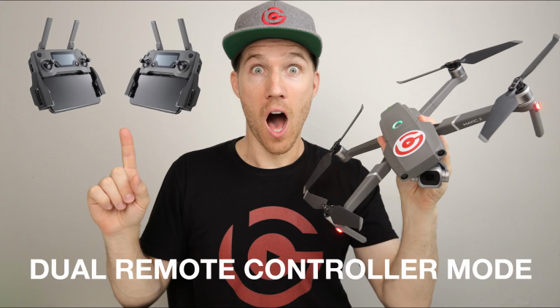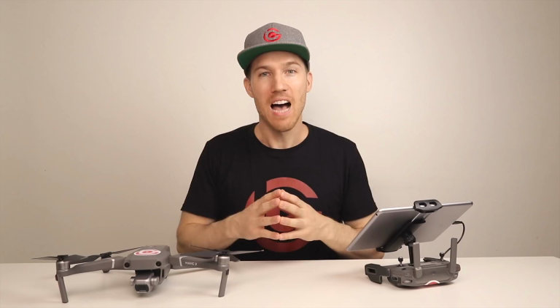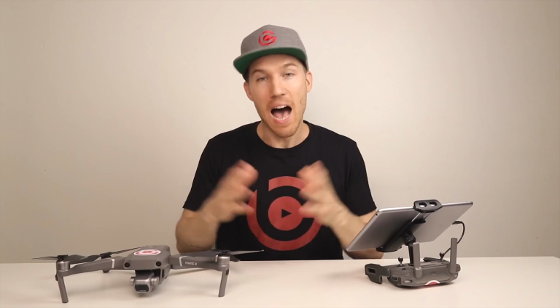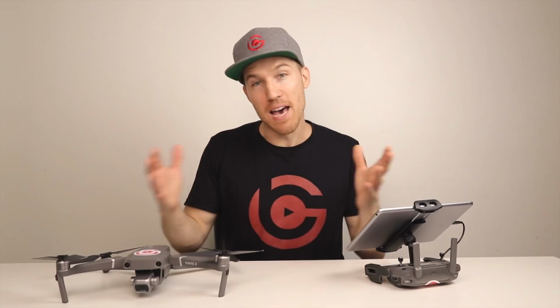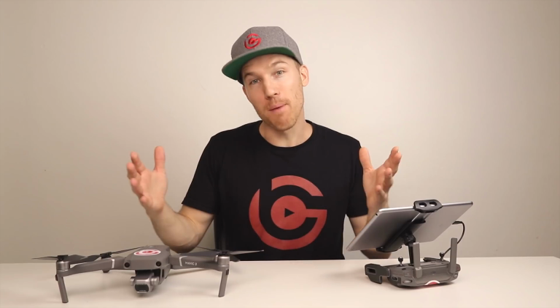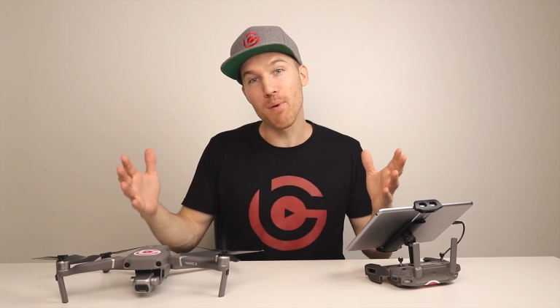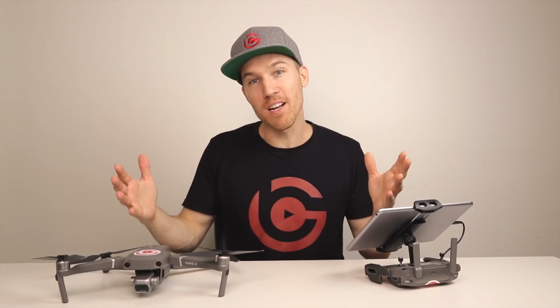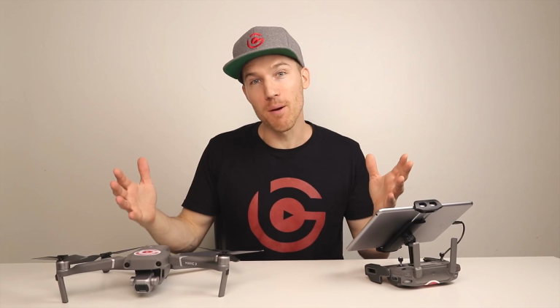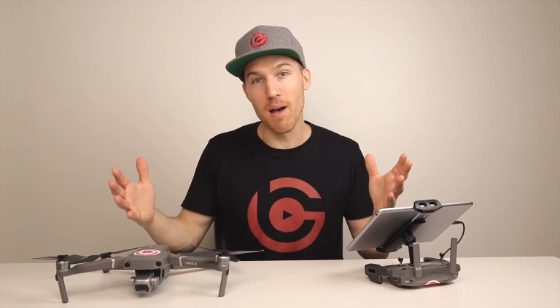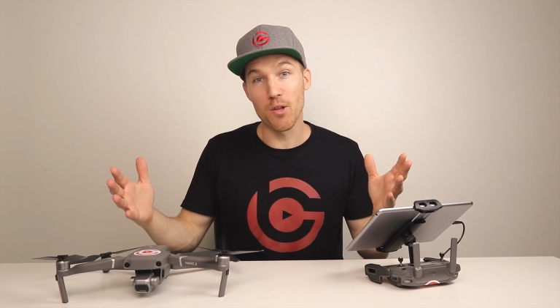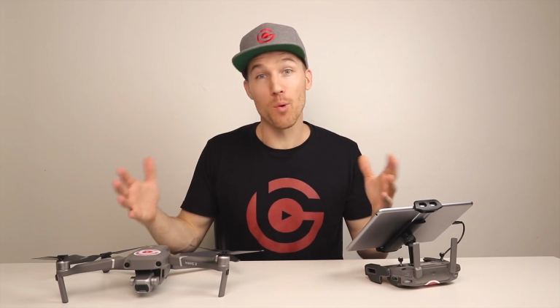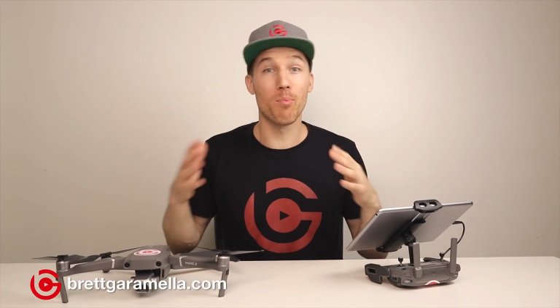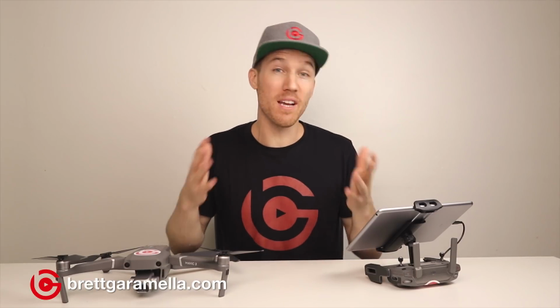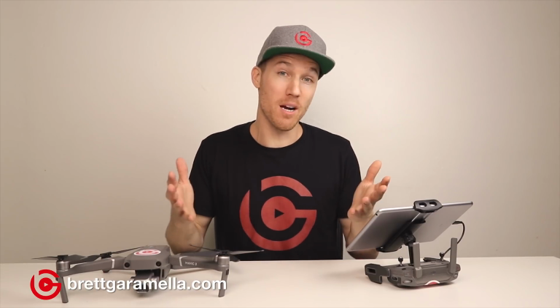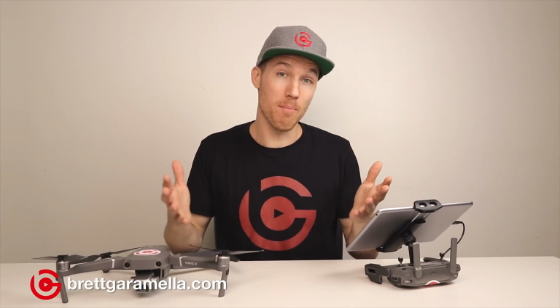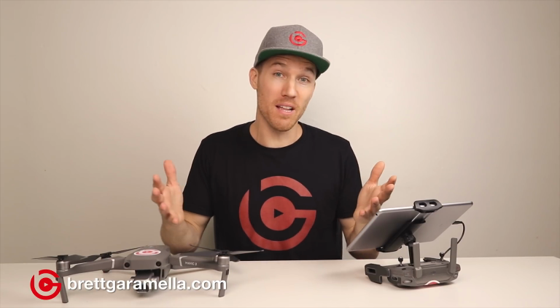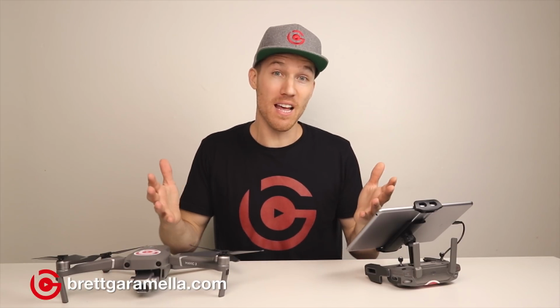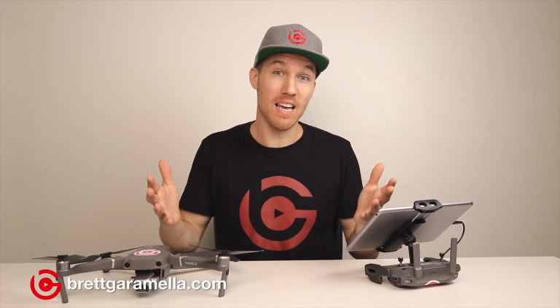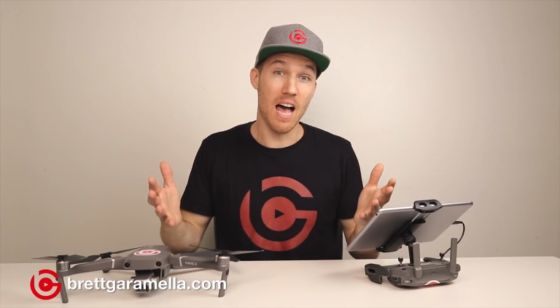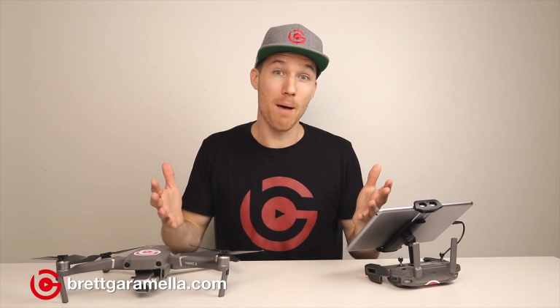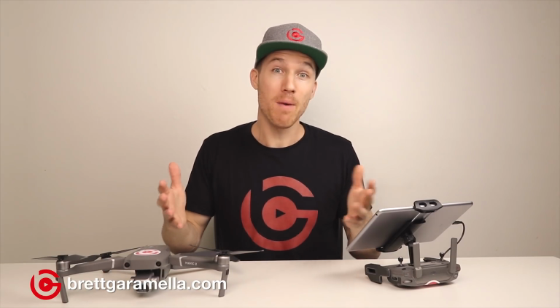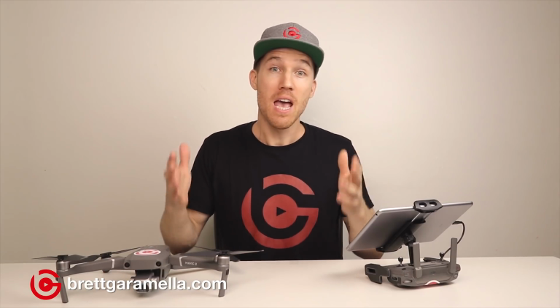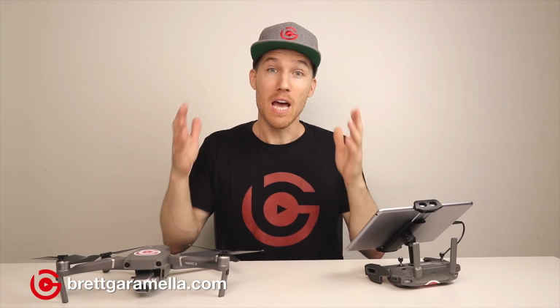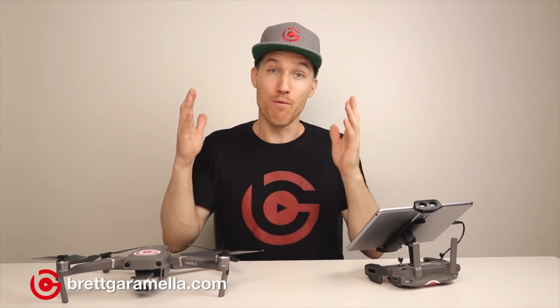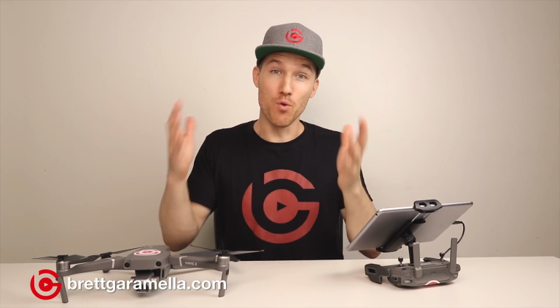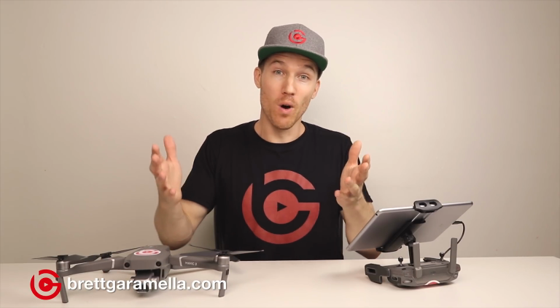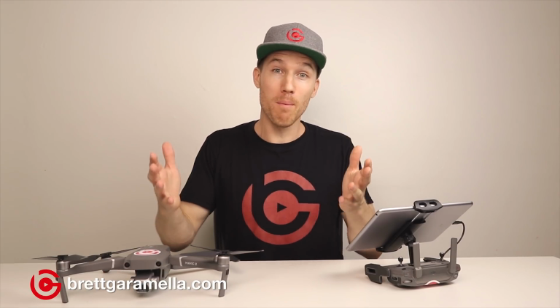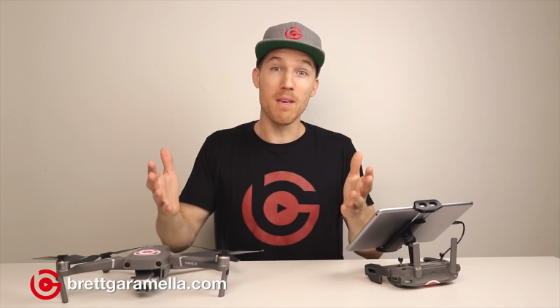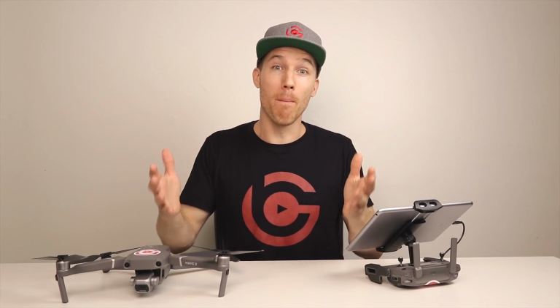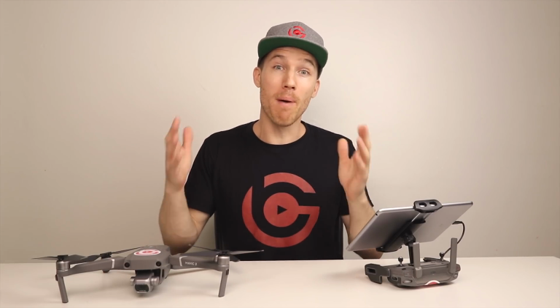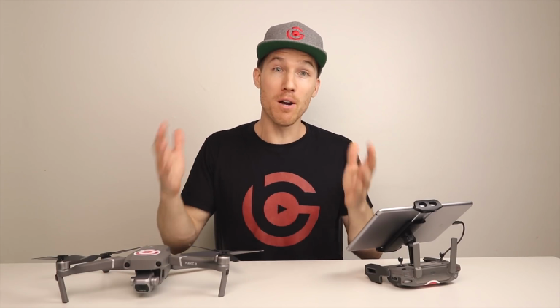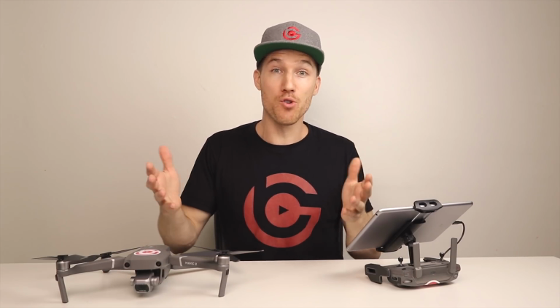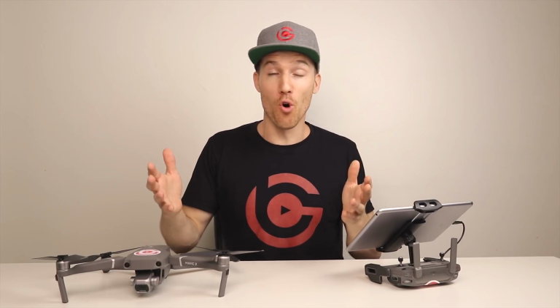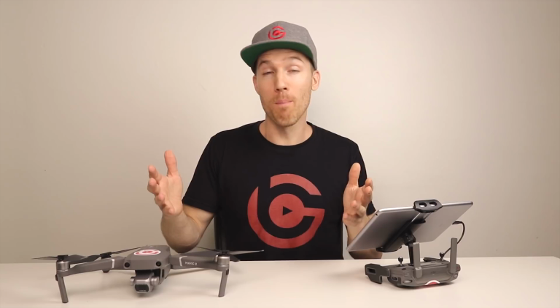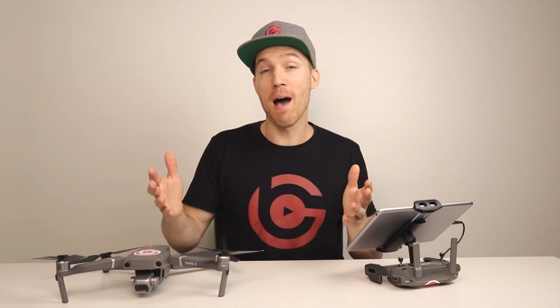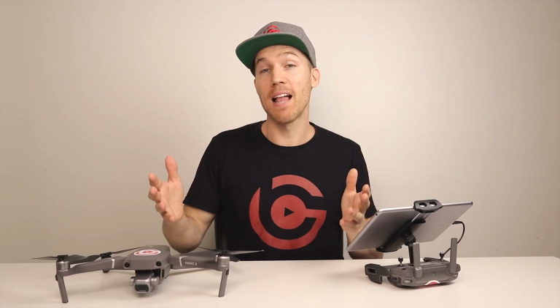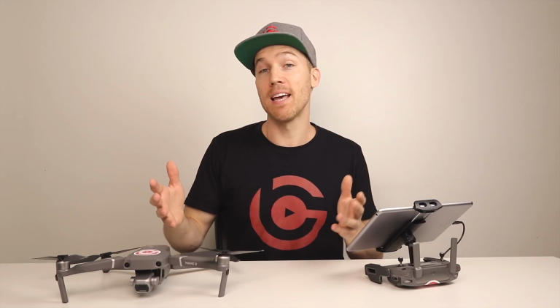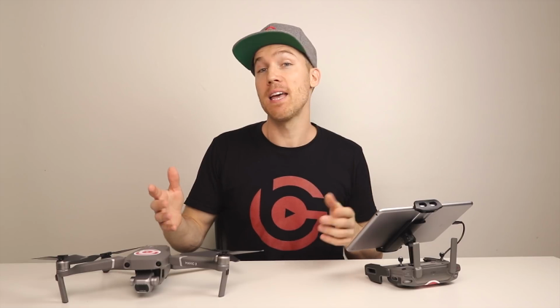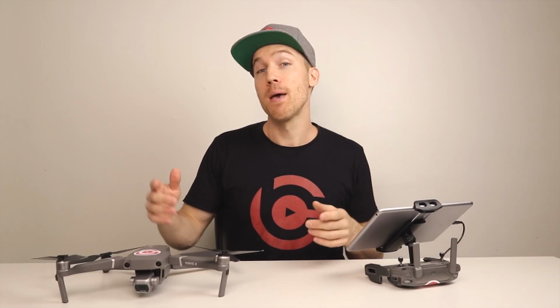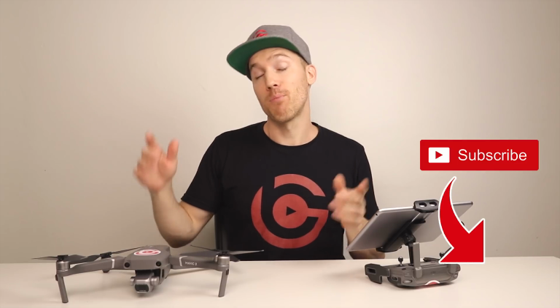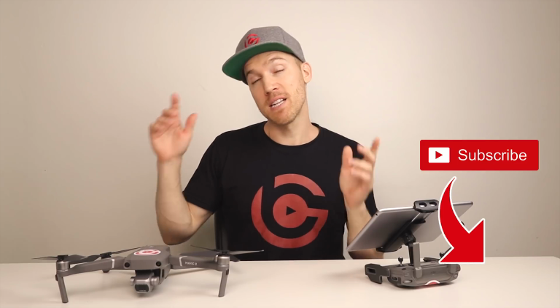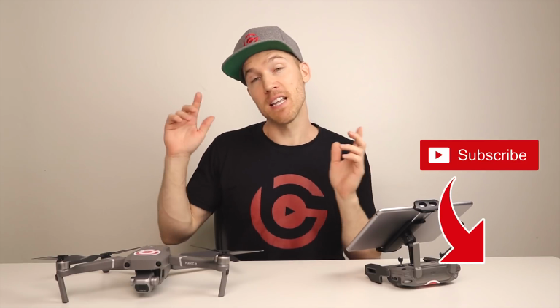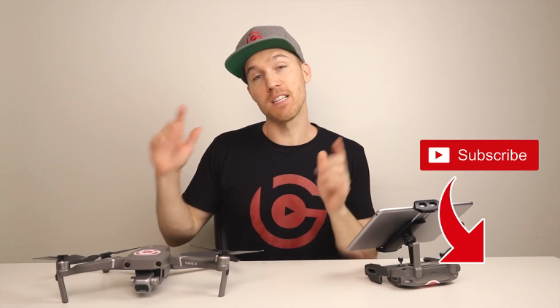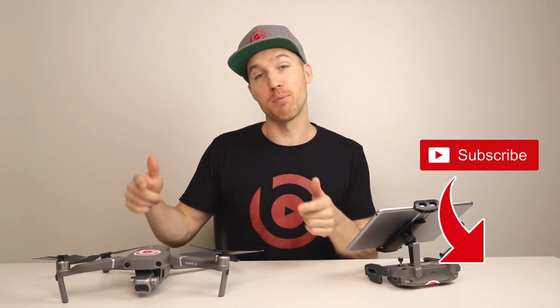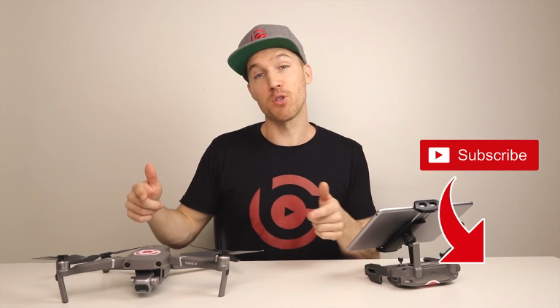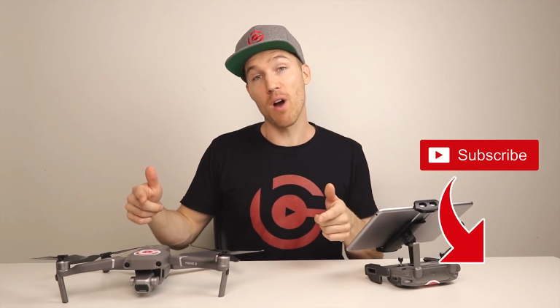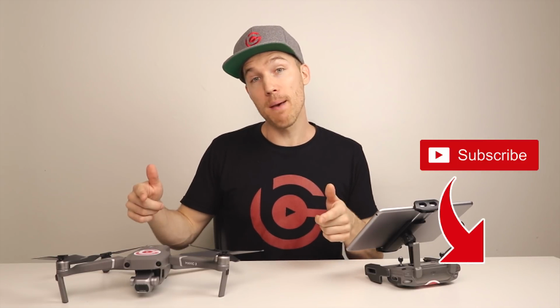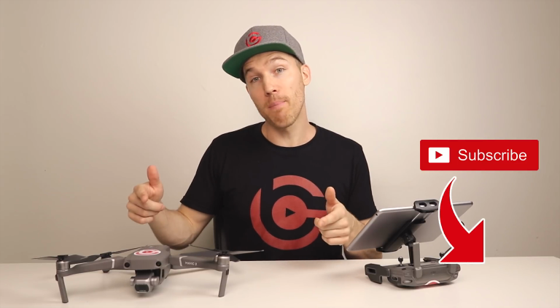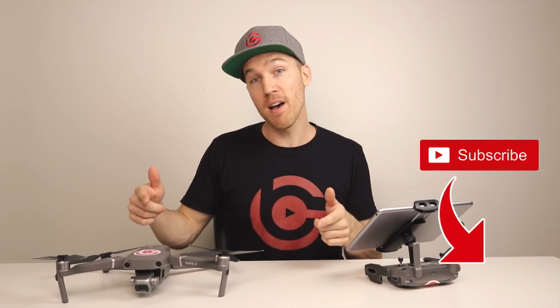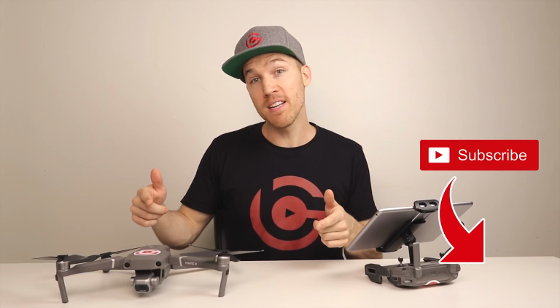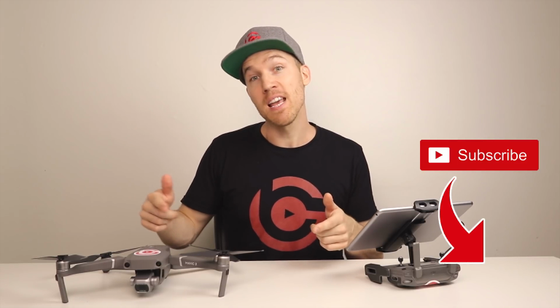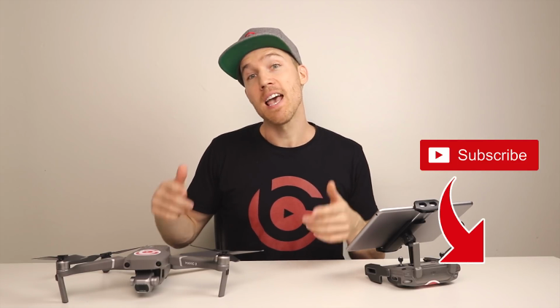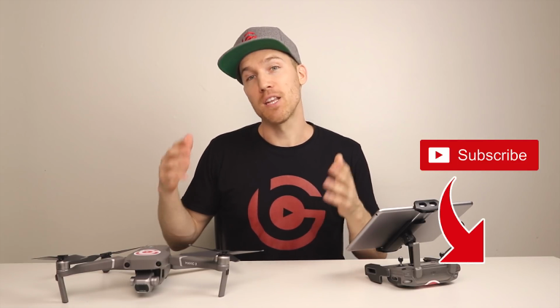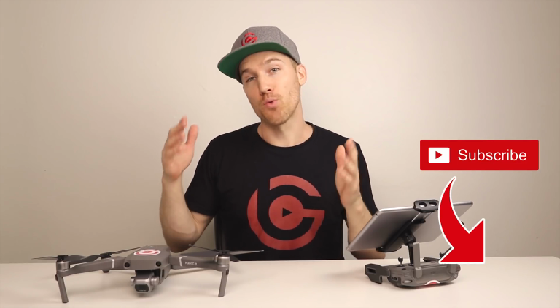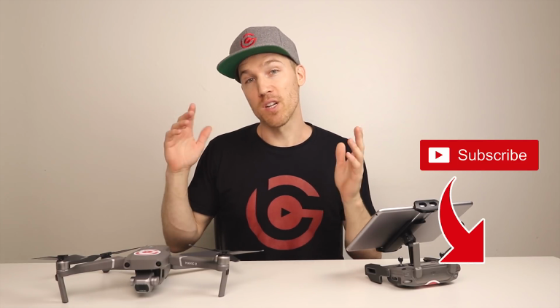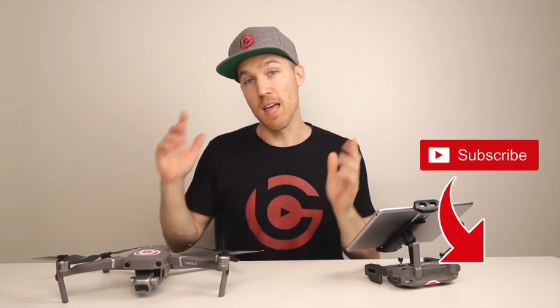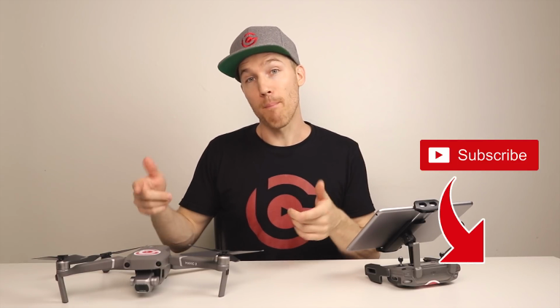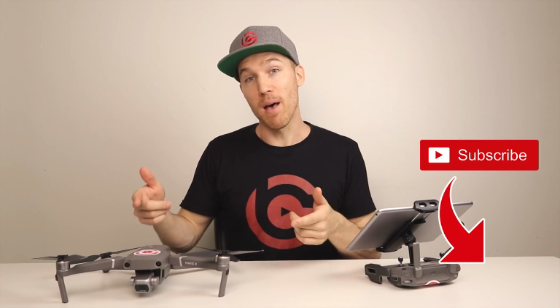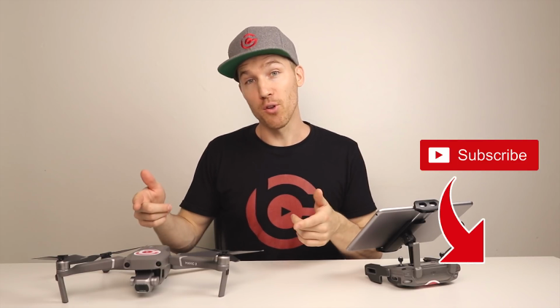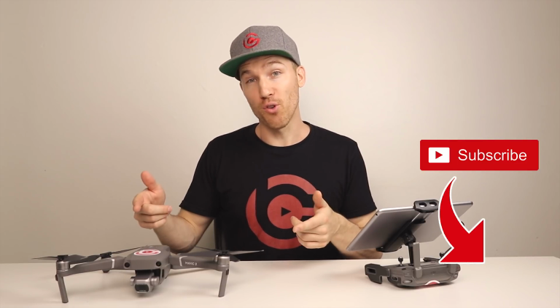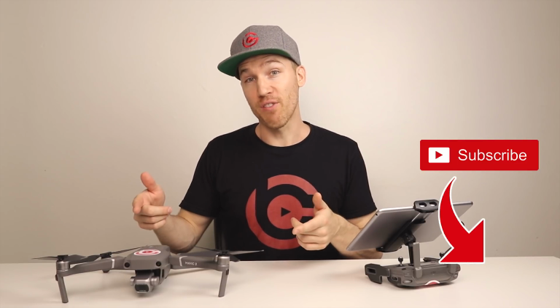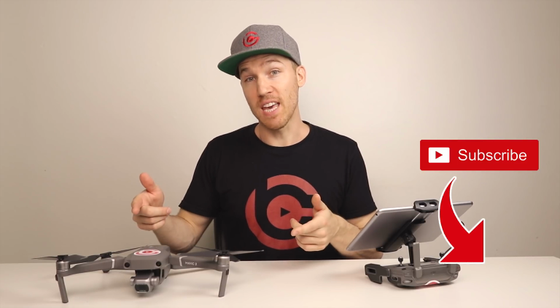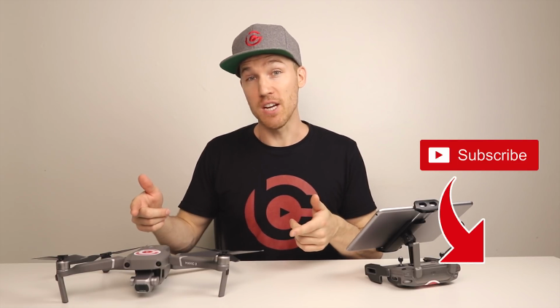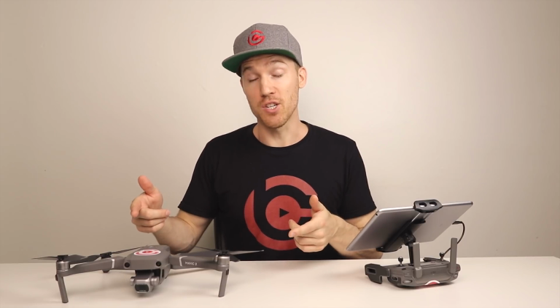I'm Breck Aramello with breckaramello.com, and if you want to be a better drone pilot, press that subscribe button as well as that bell notification.